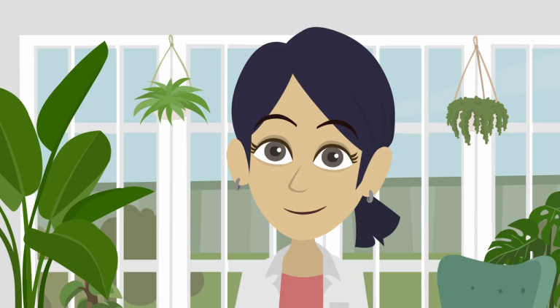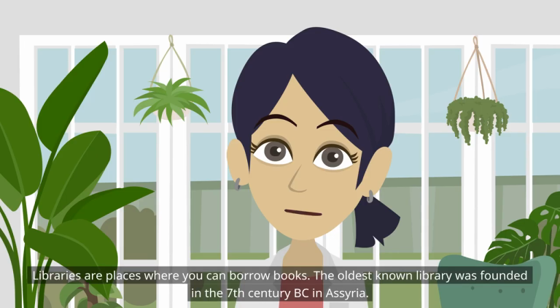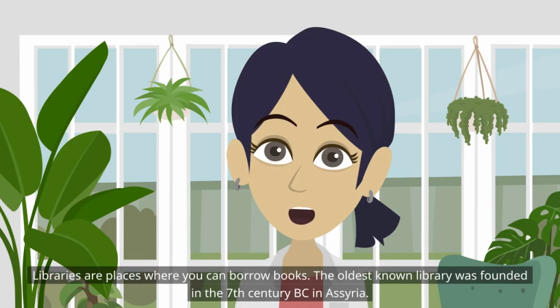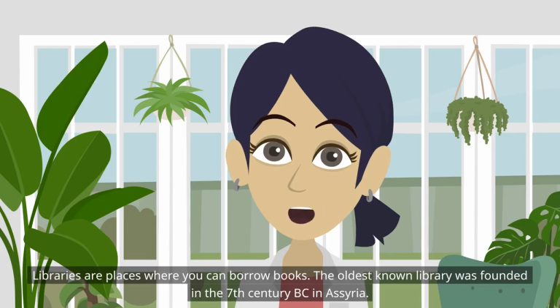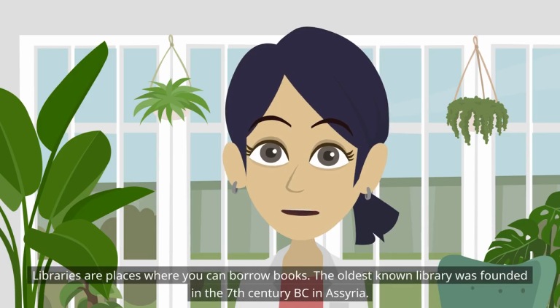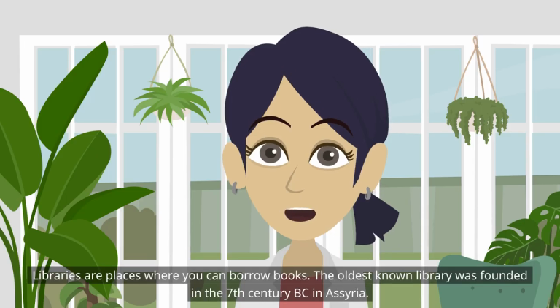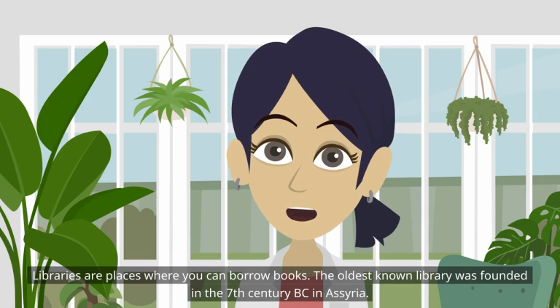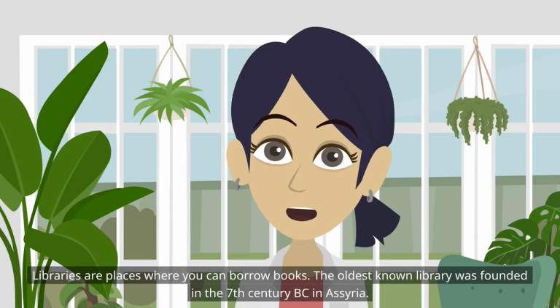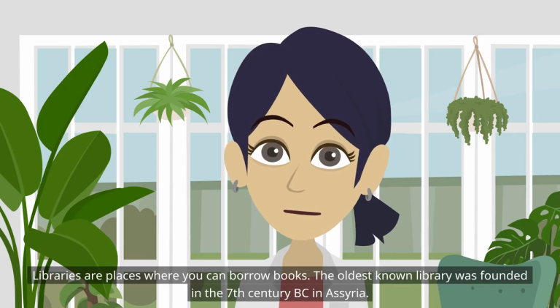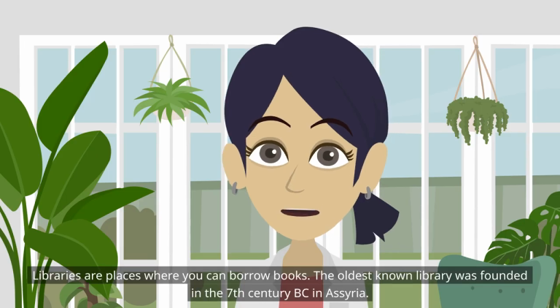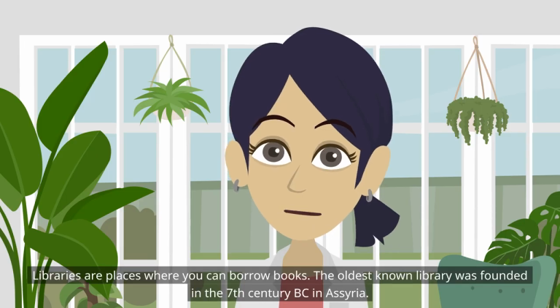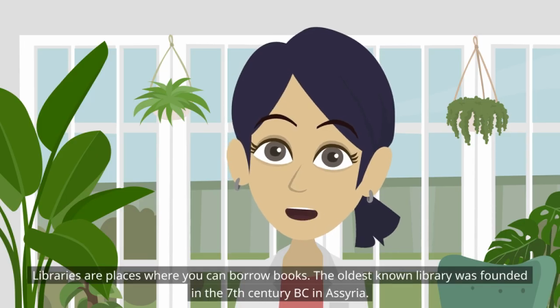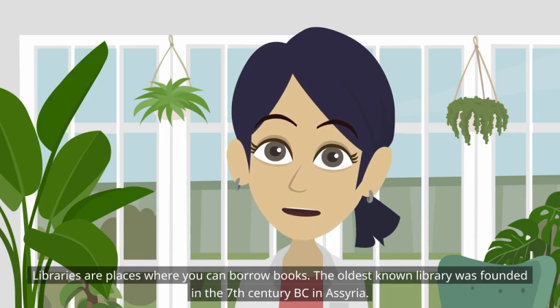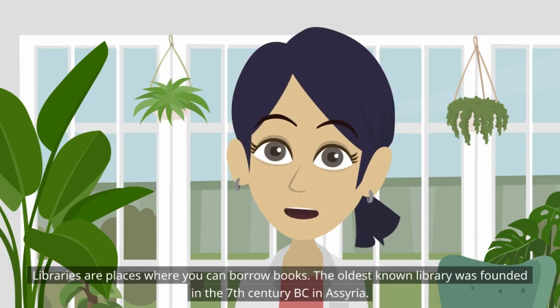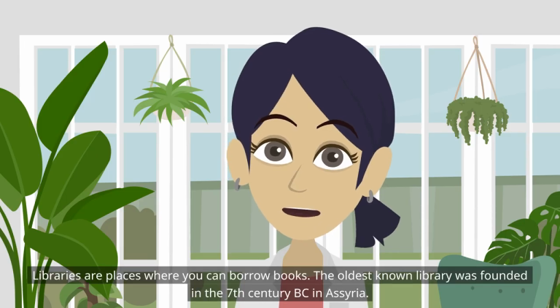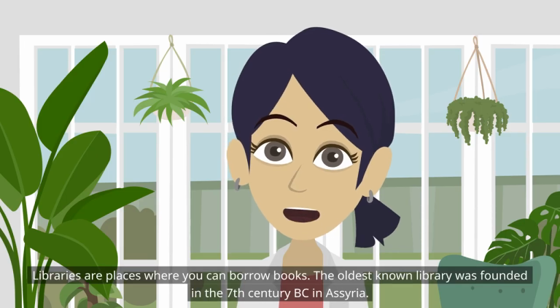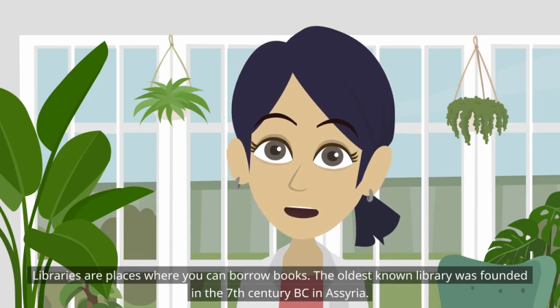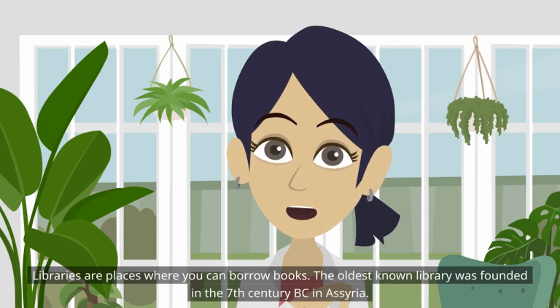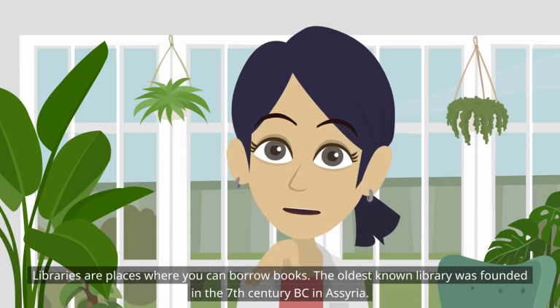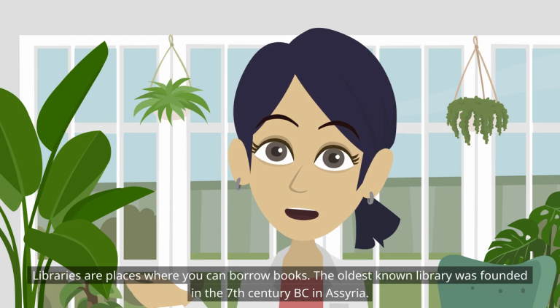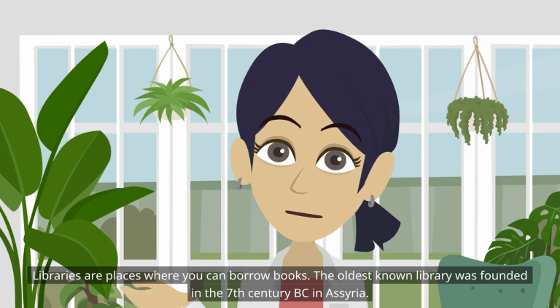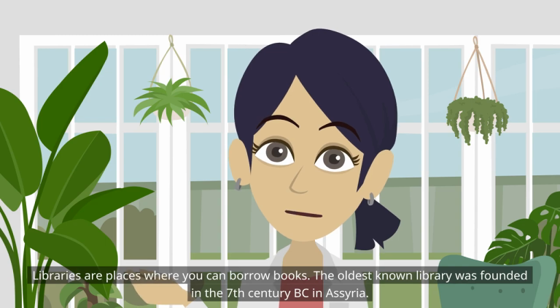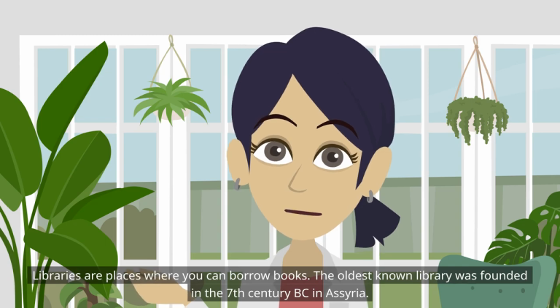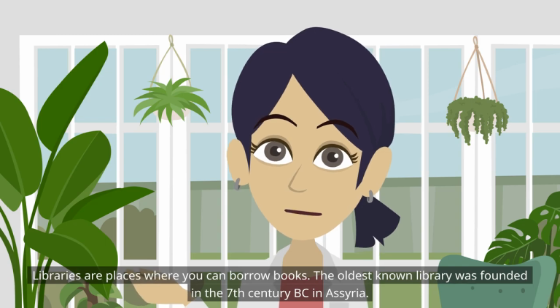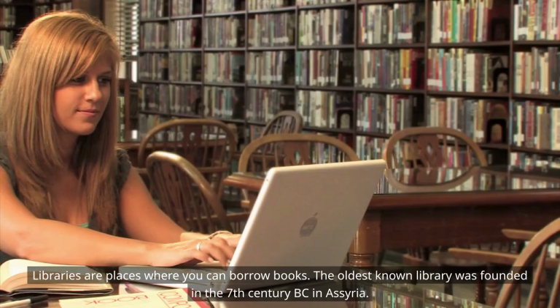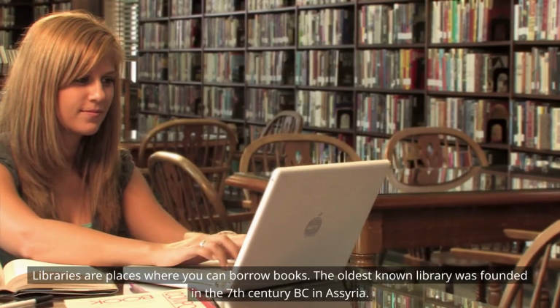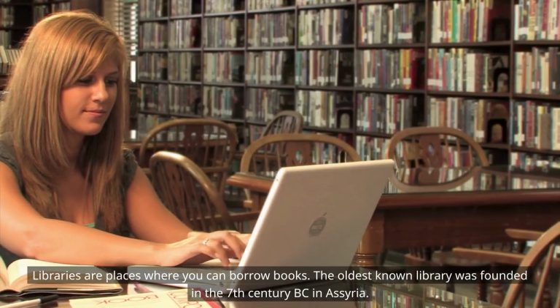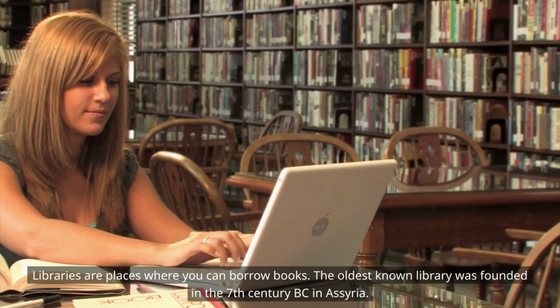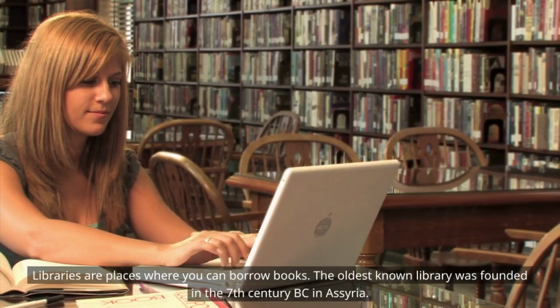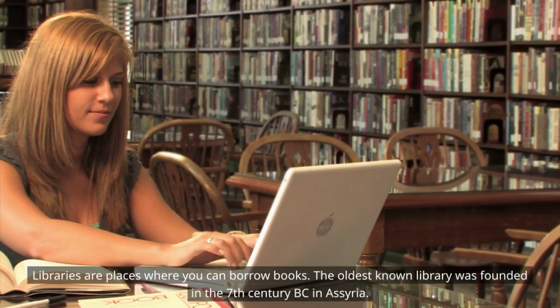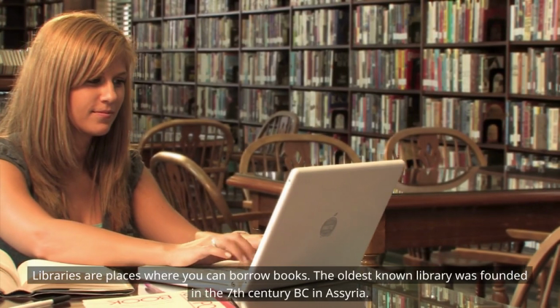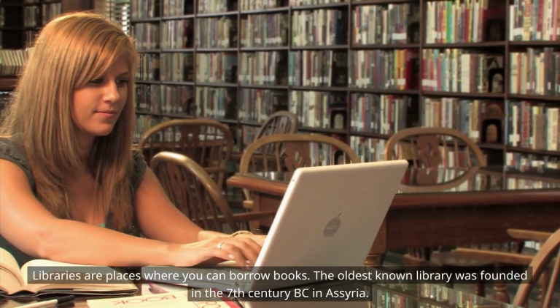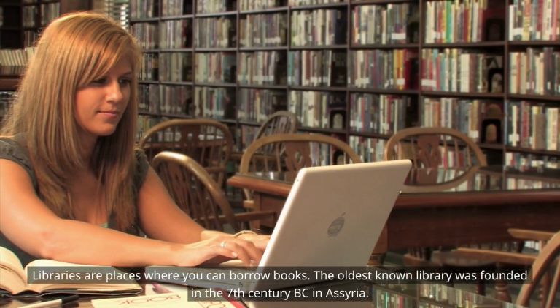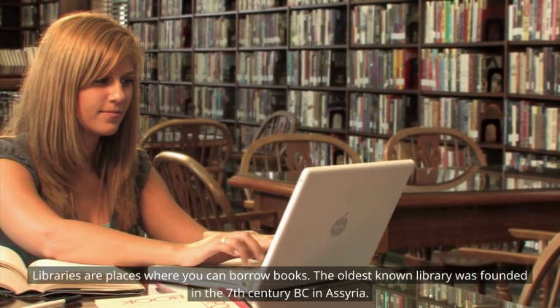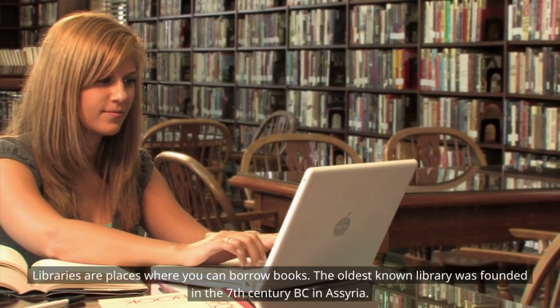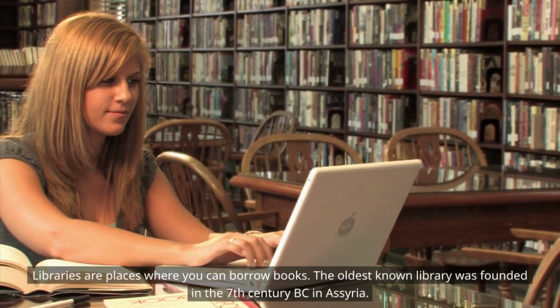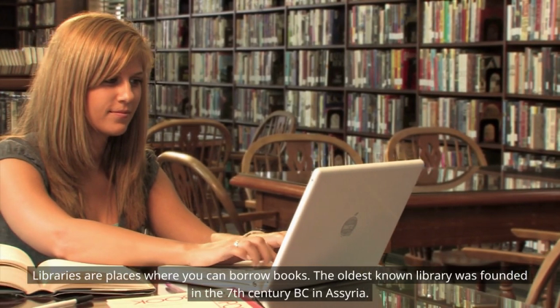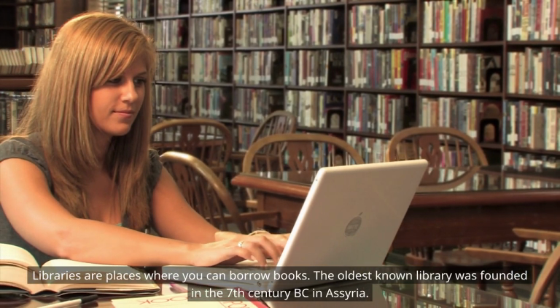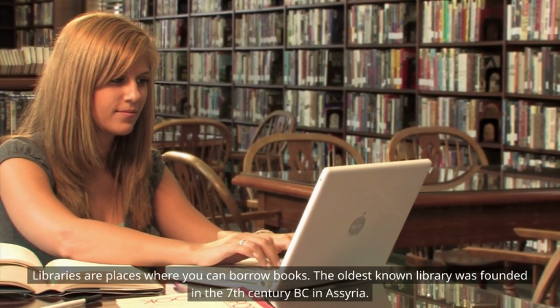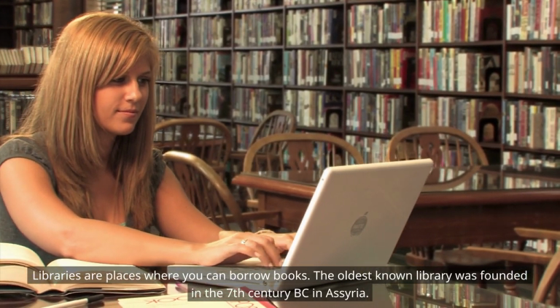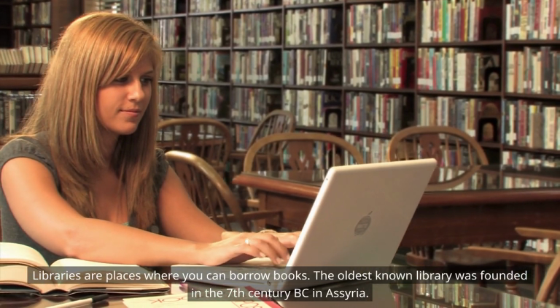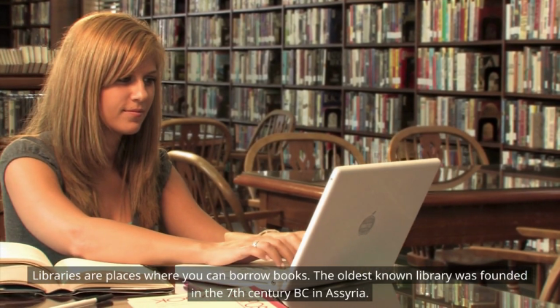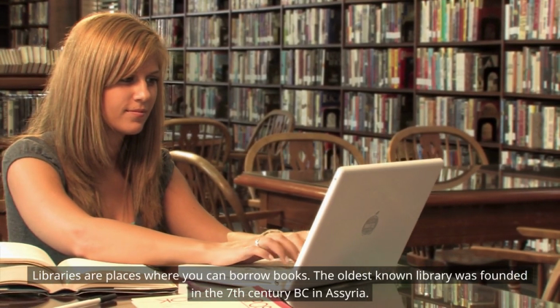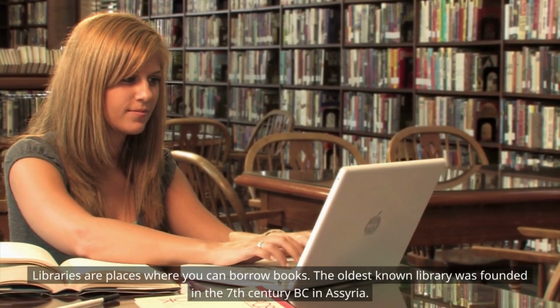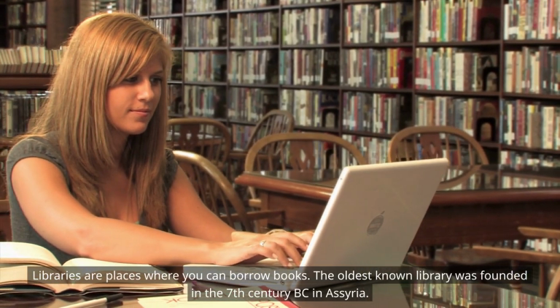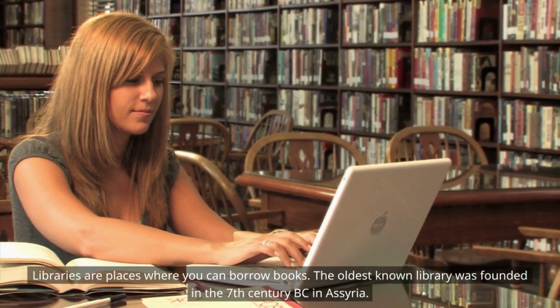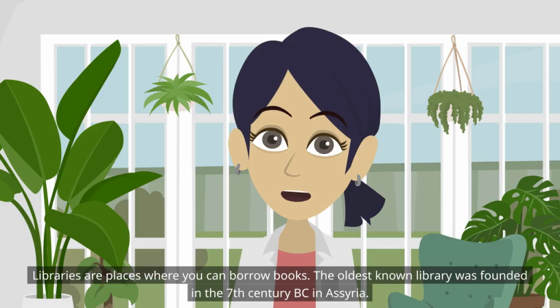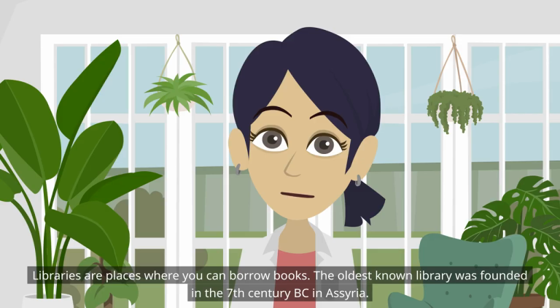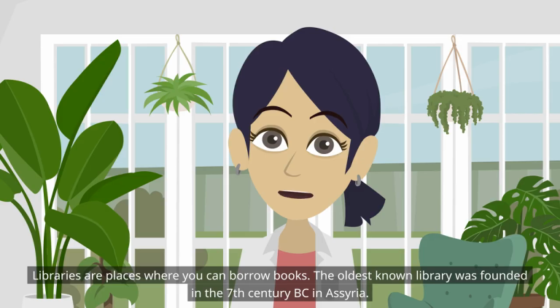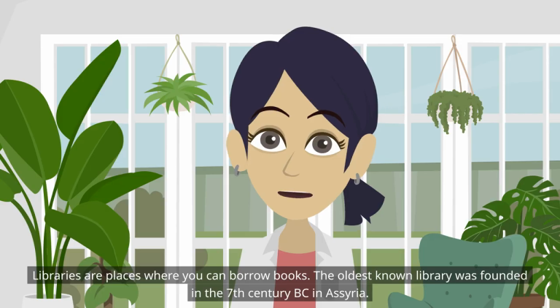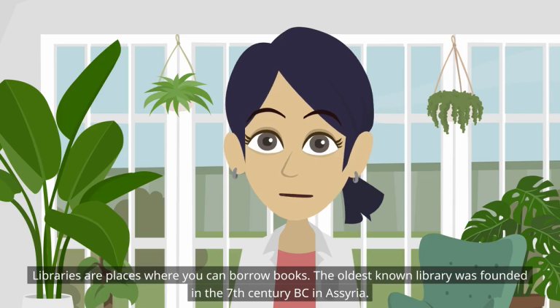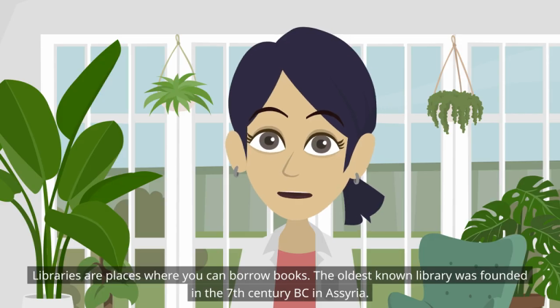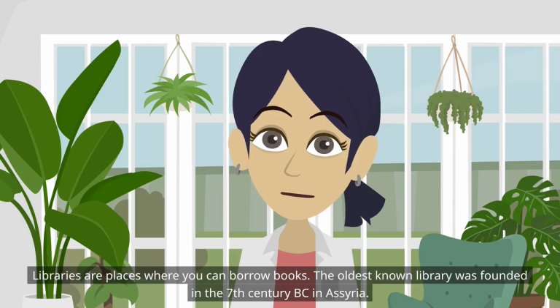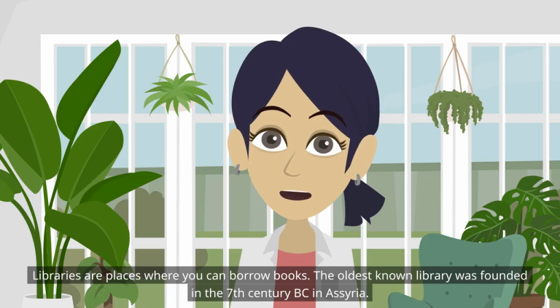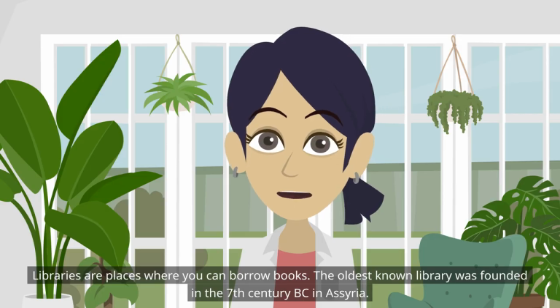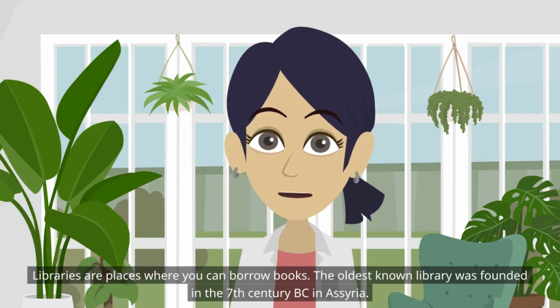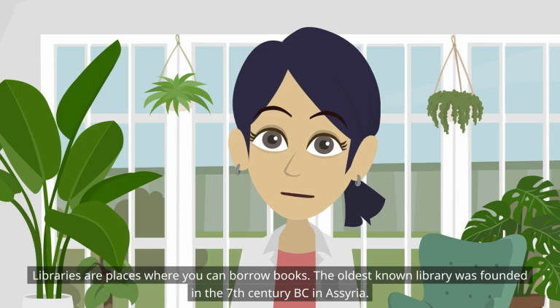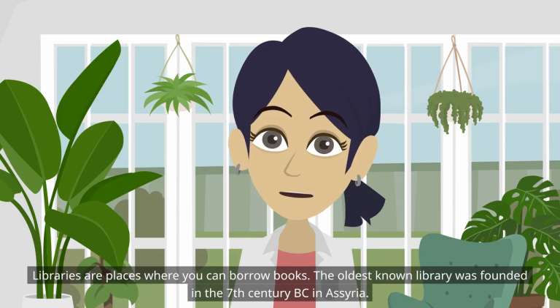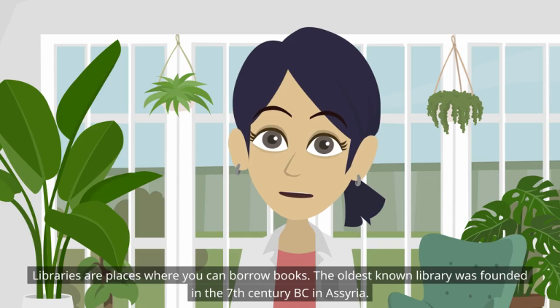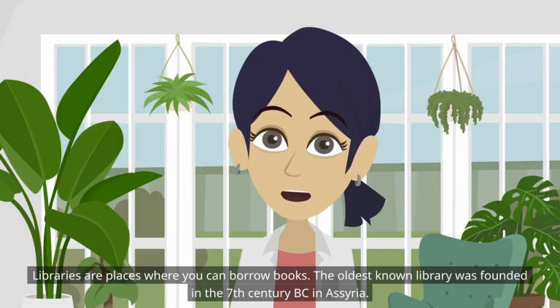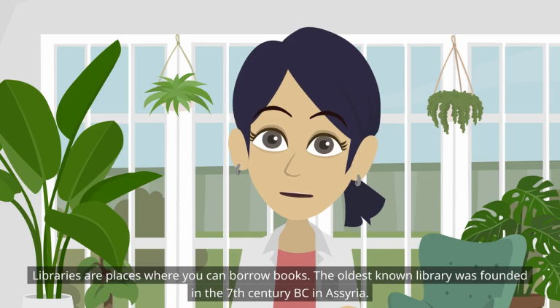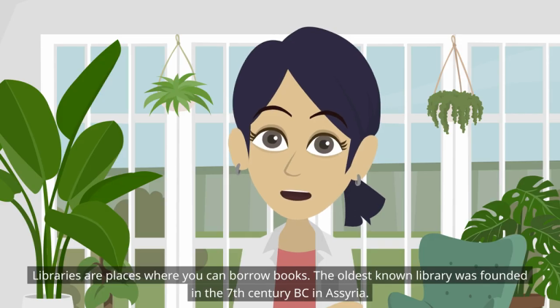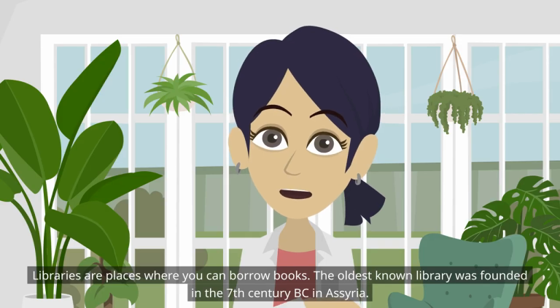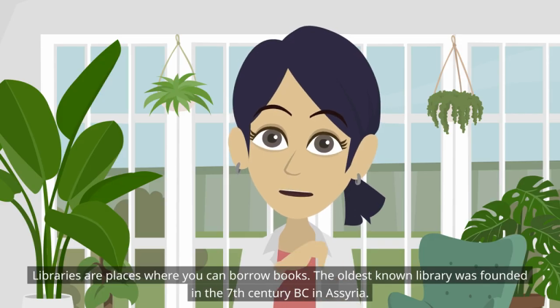Libraries are places where you can borrow books. The oldest known library was founded in the 7th century BC in Assyria.